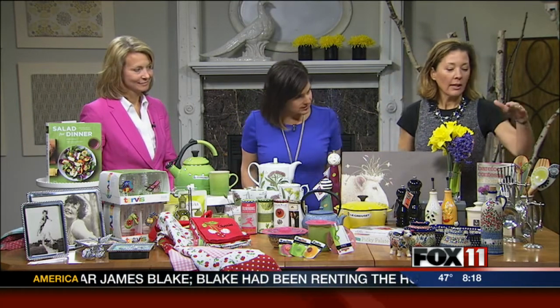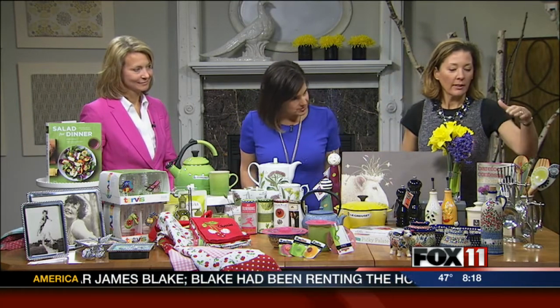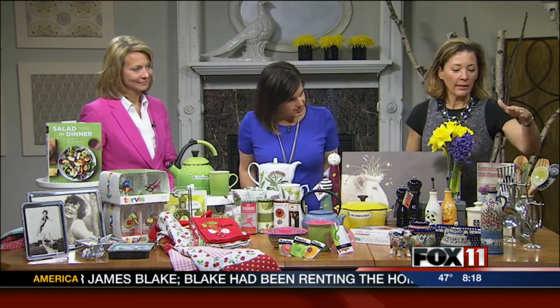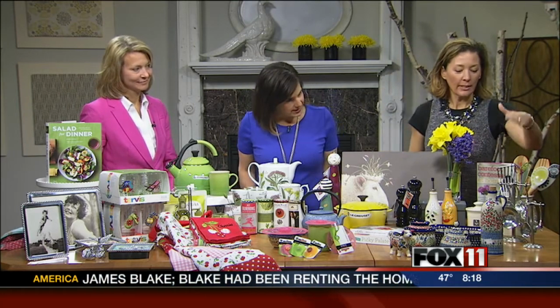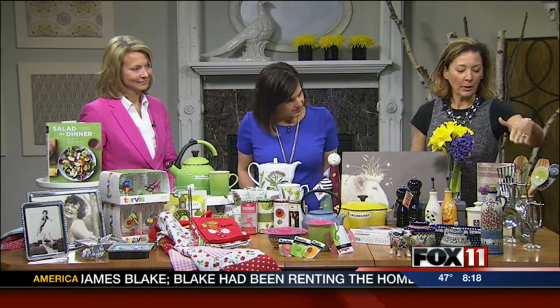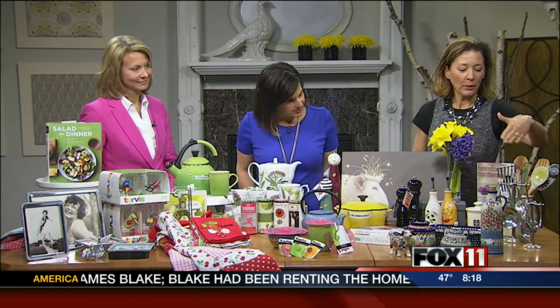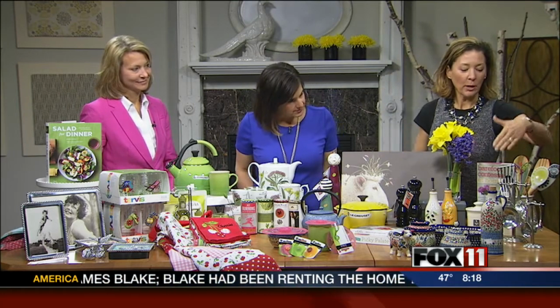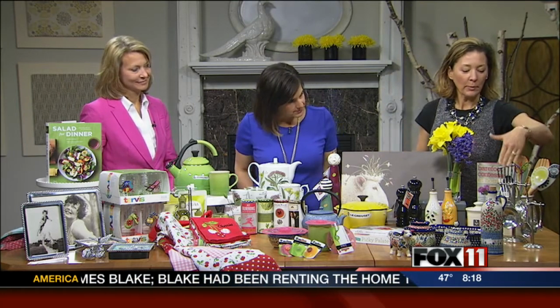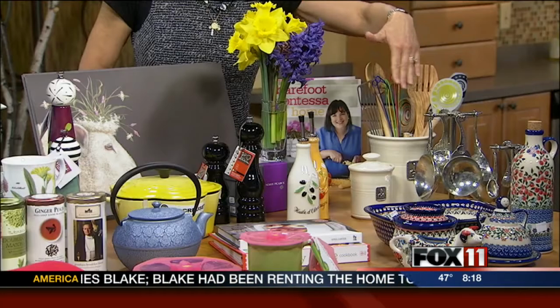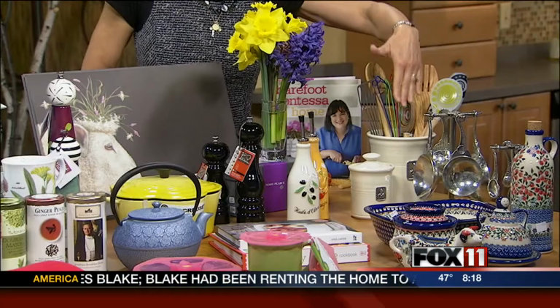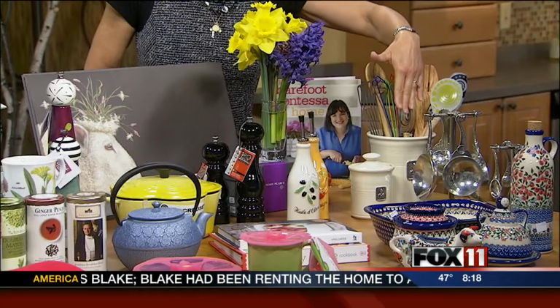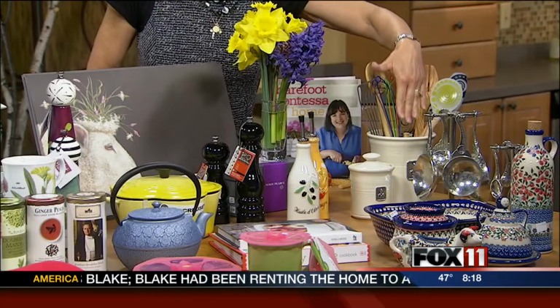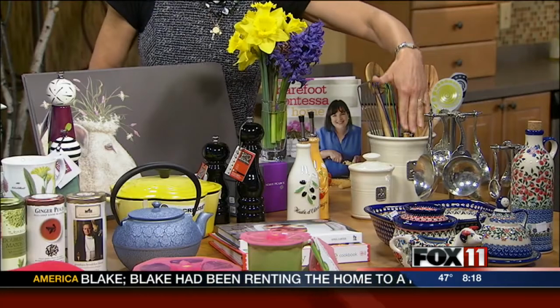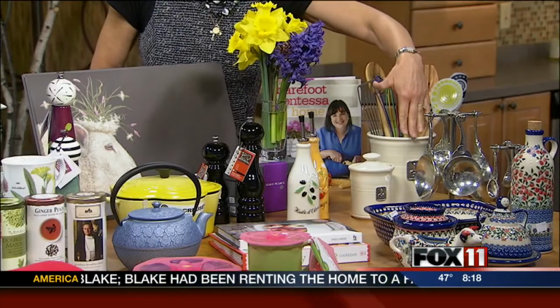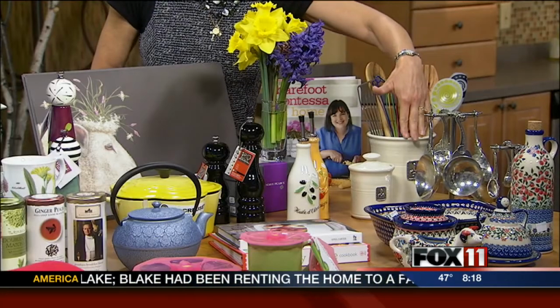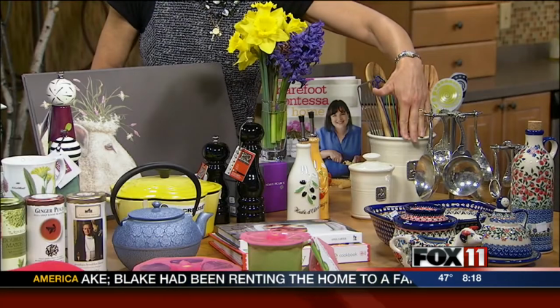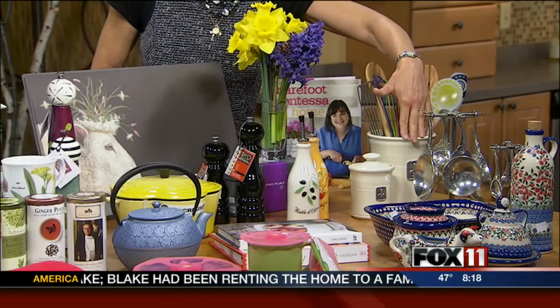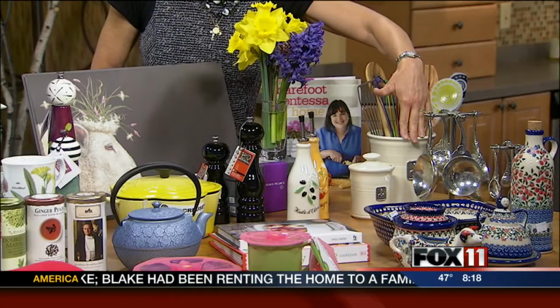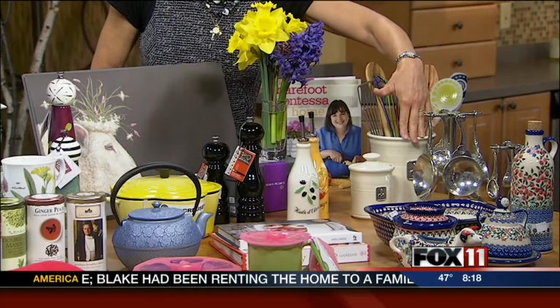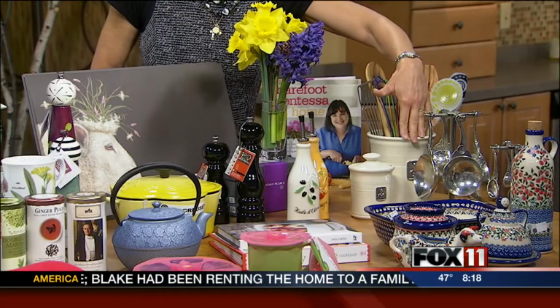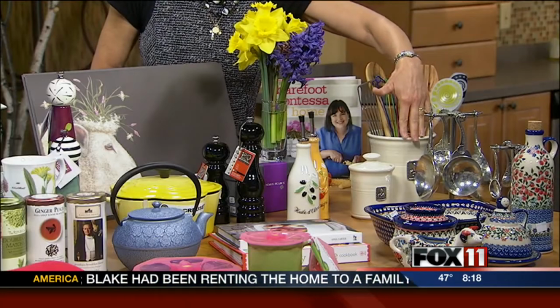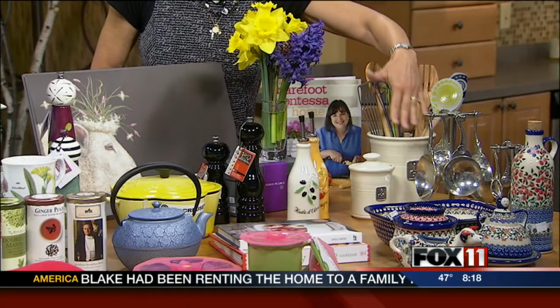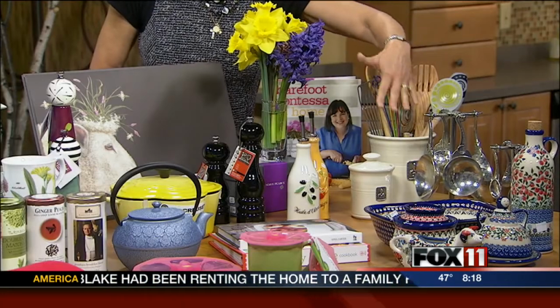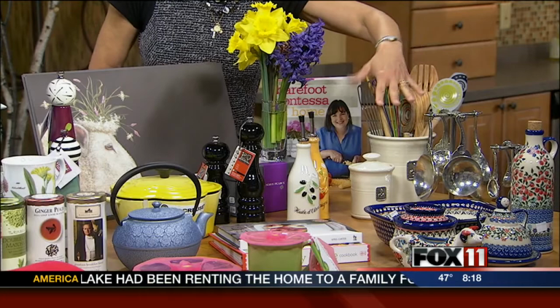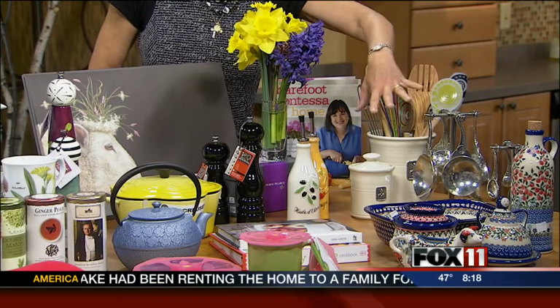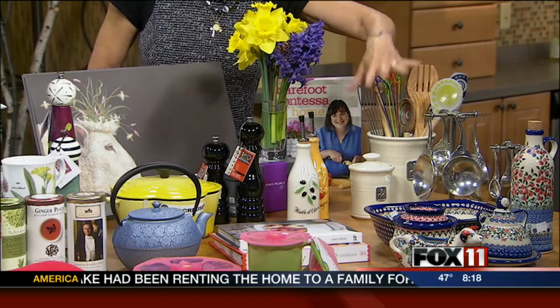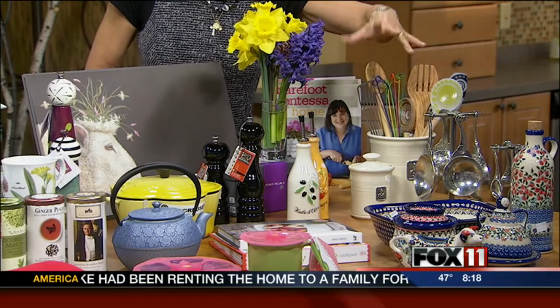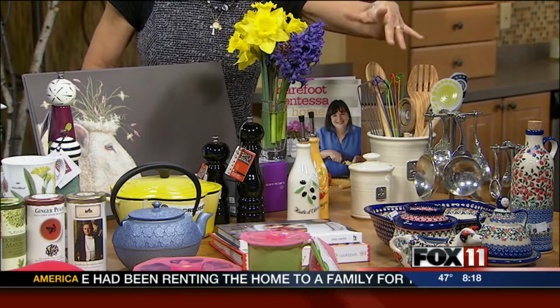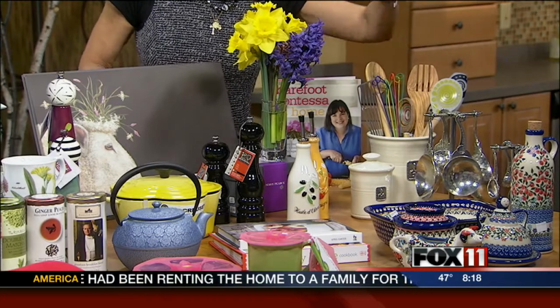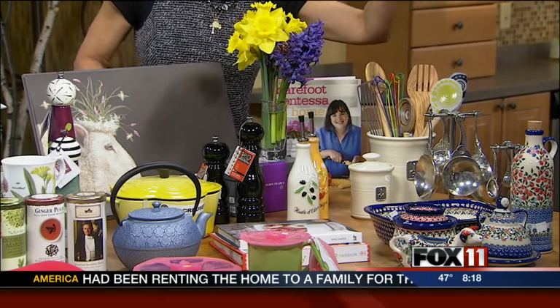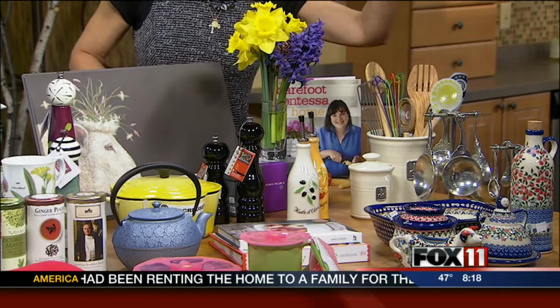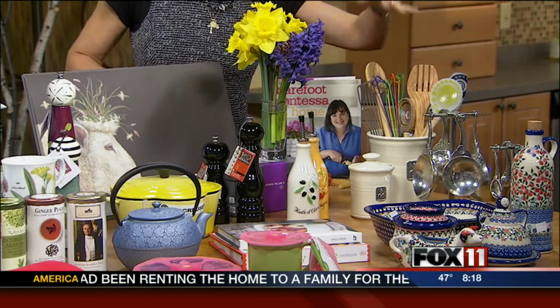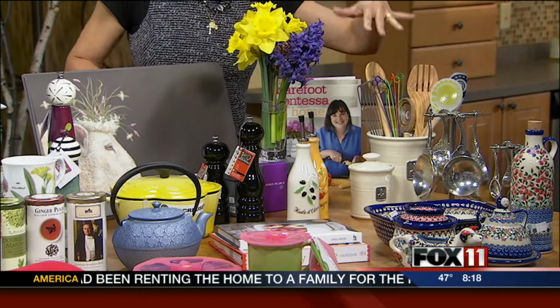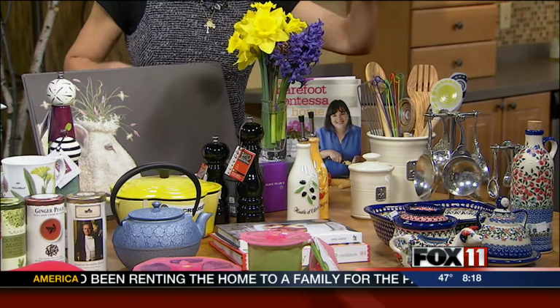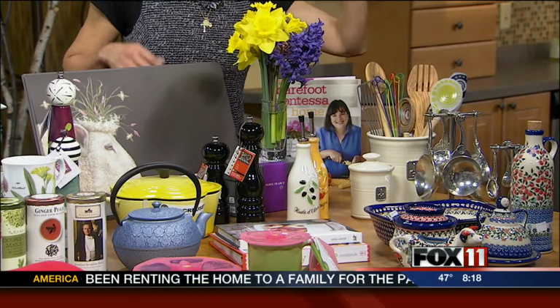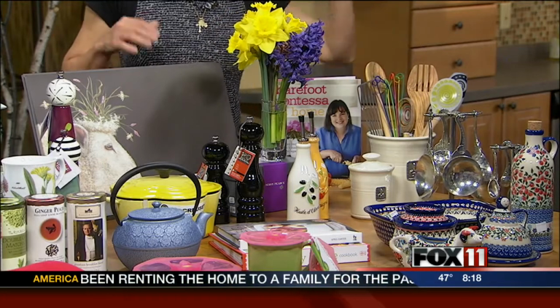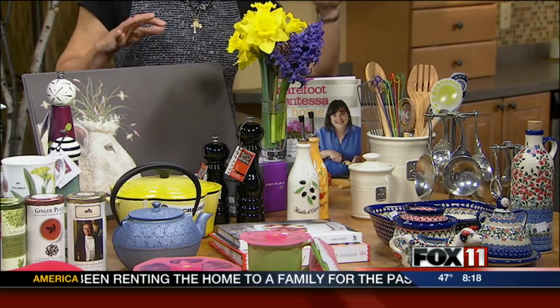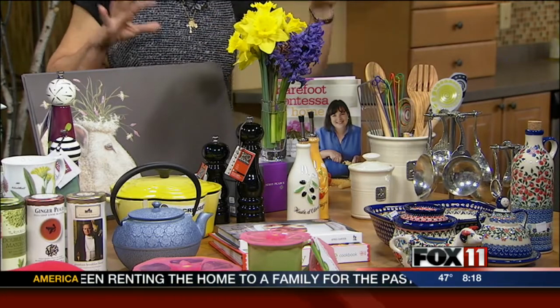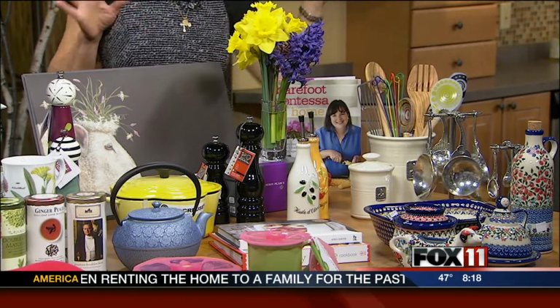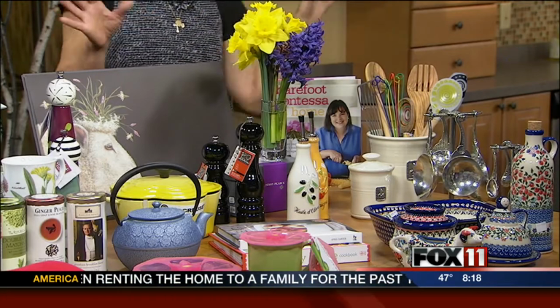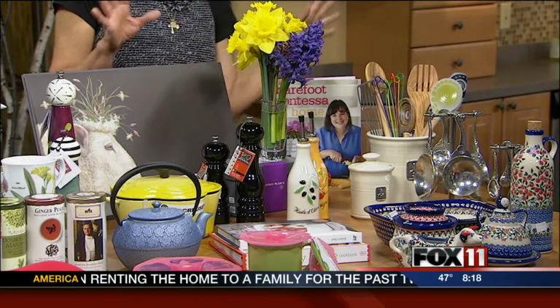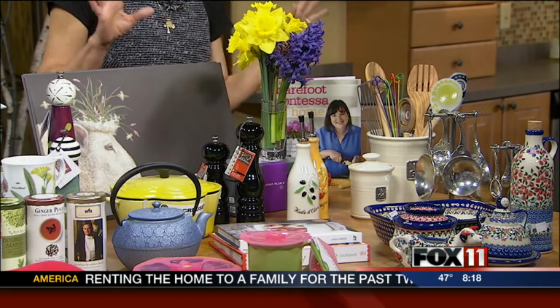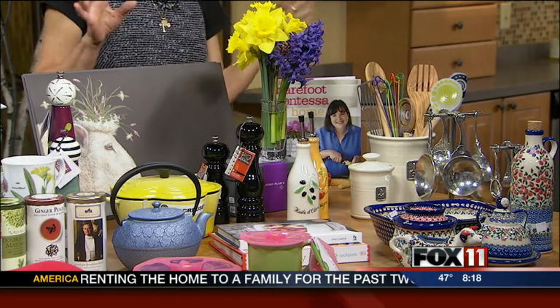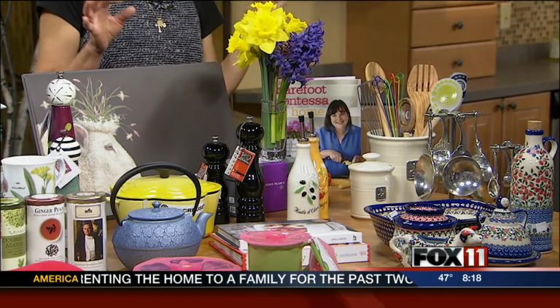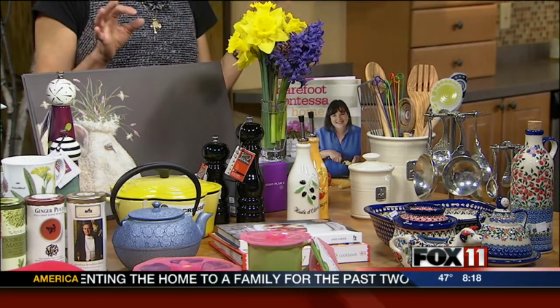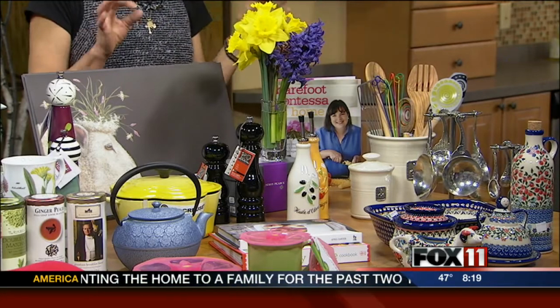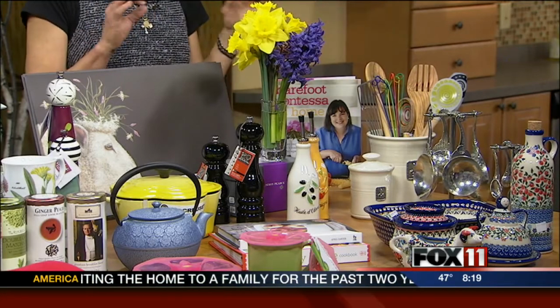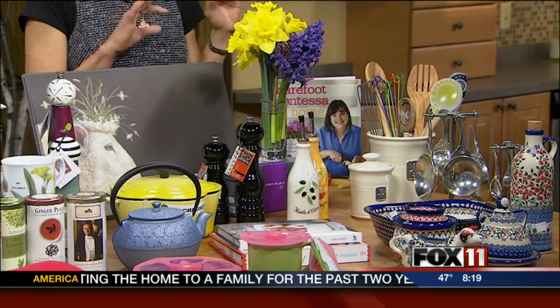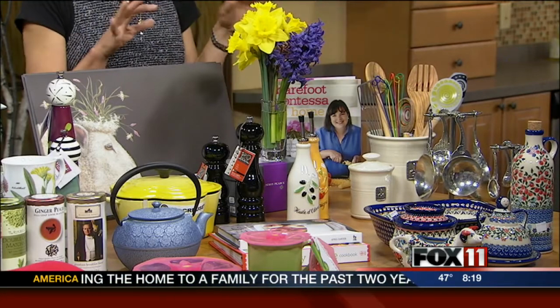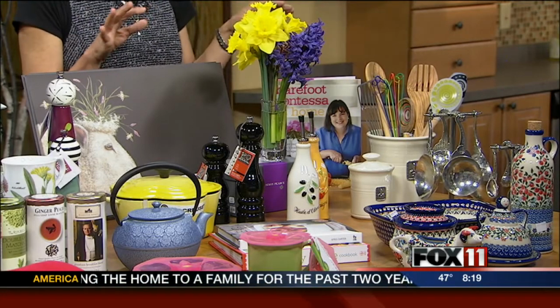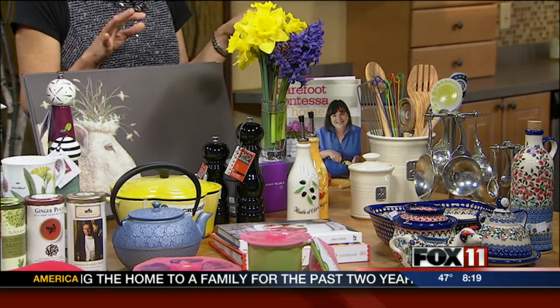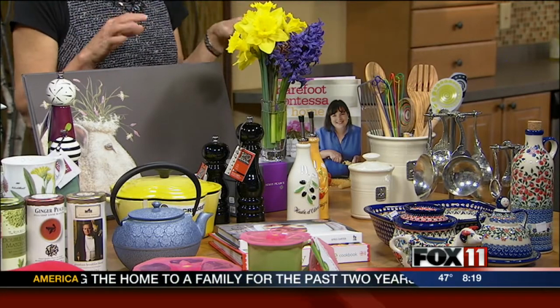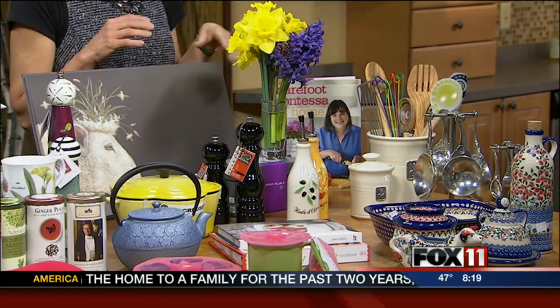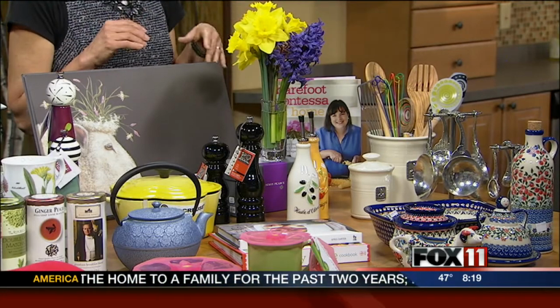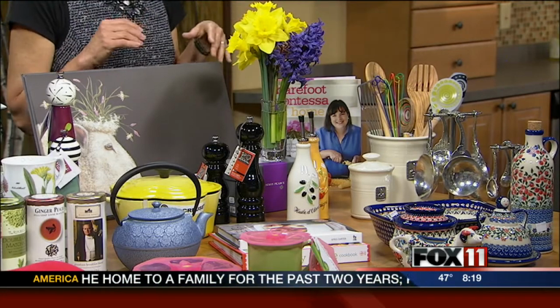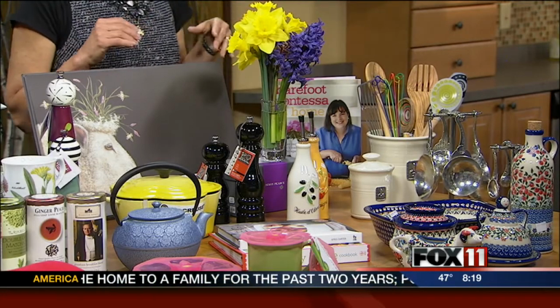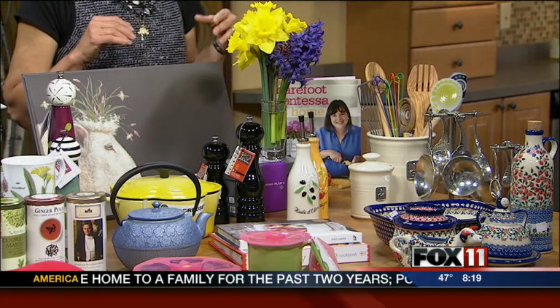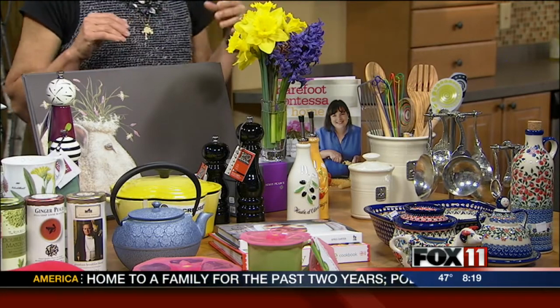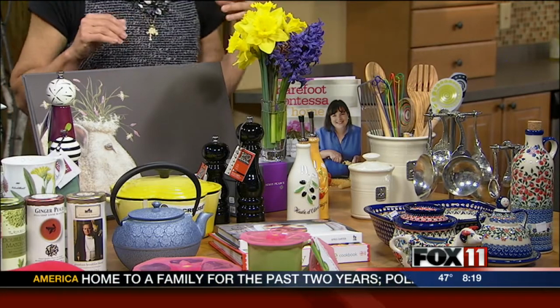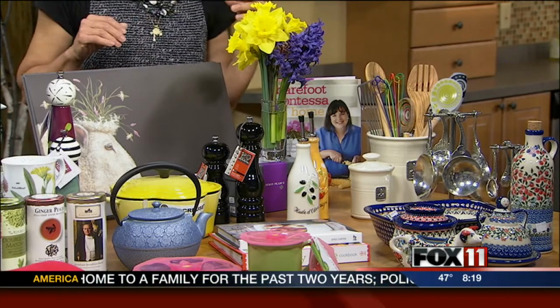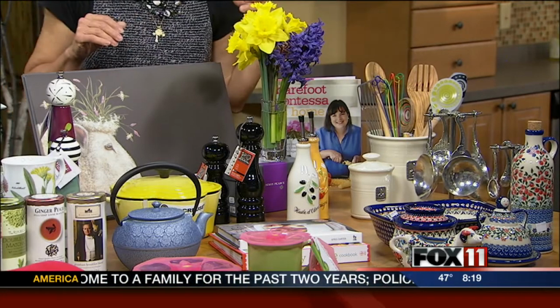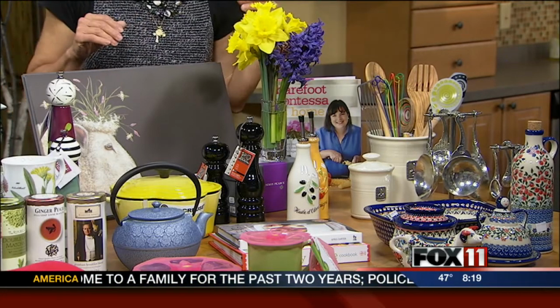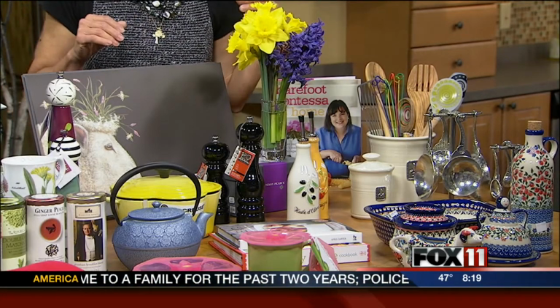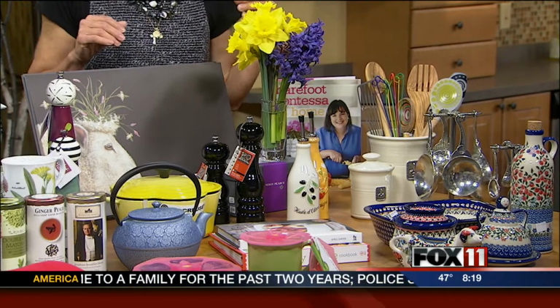The same company also makes hand-thrown pottery — different canister sets, different sizes. It looks beautiful on your counter as well.